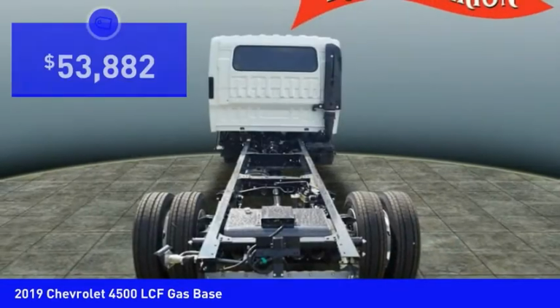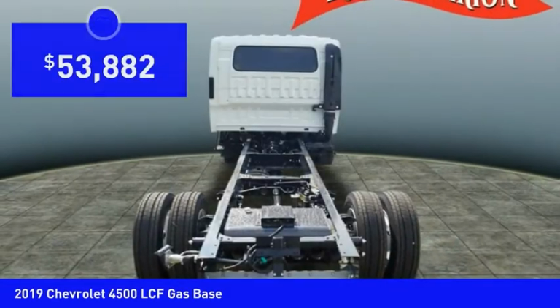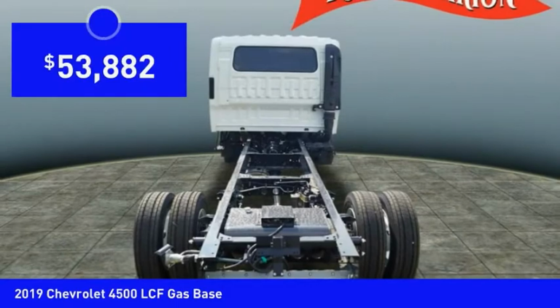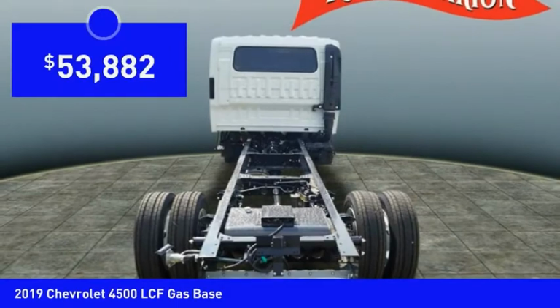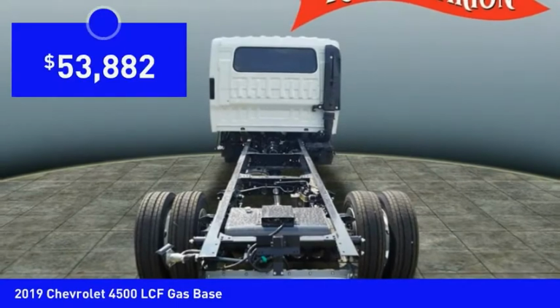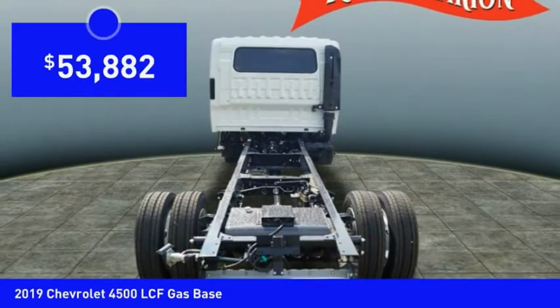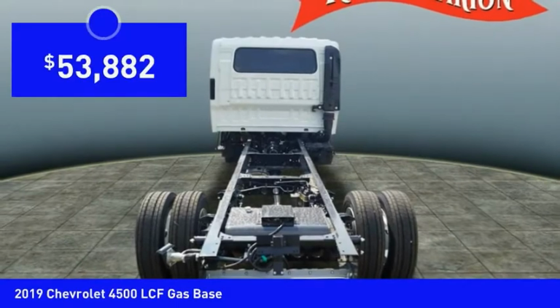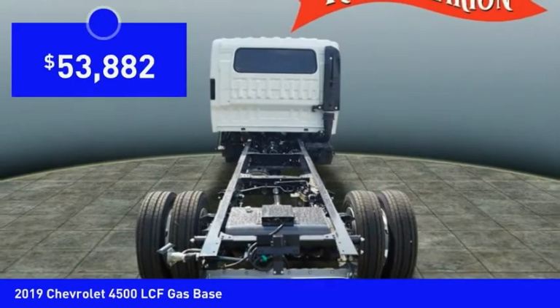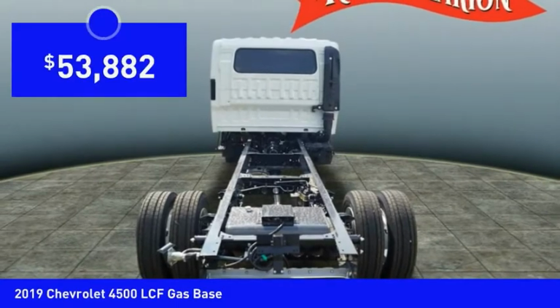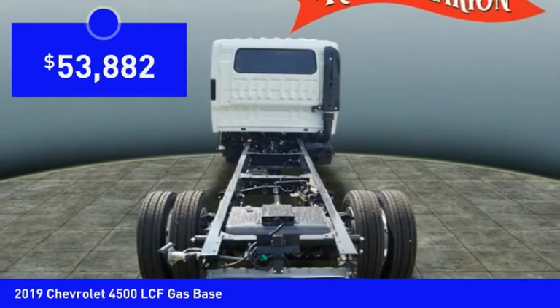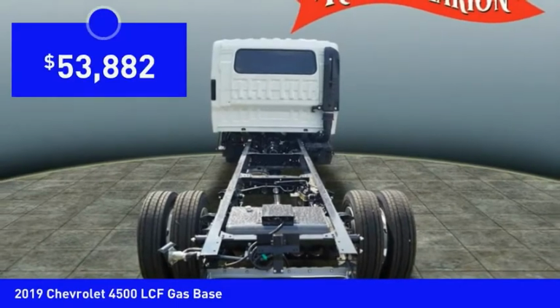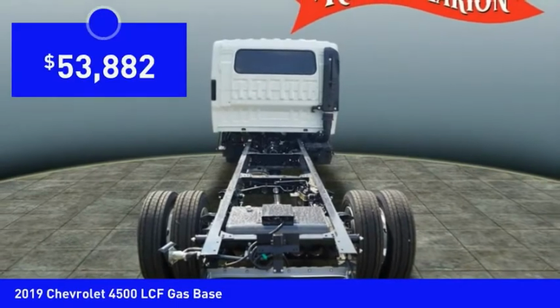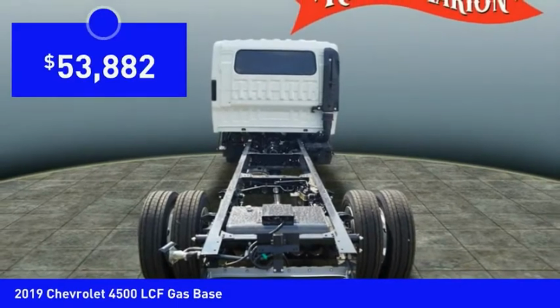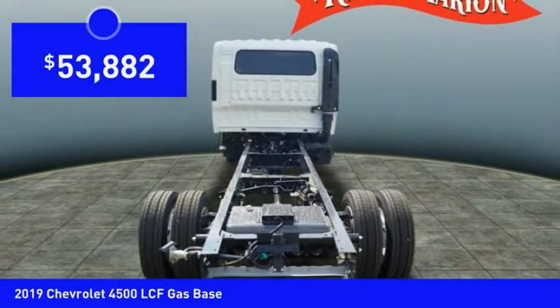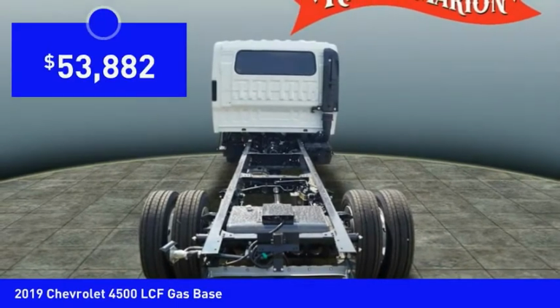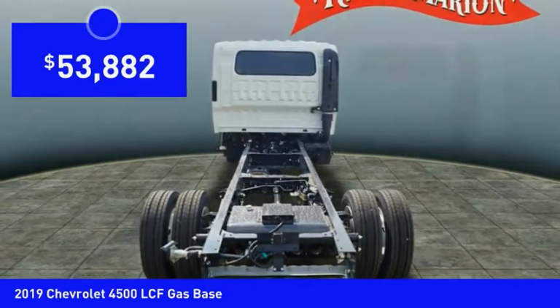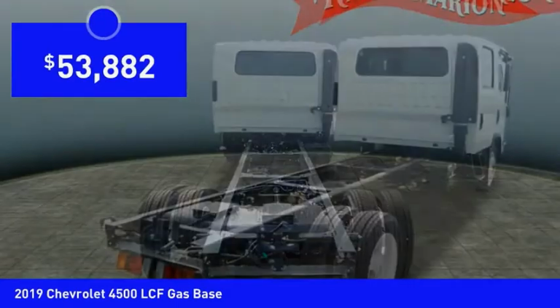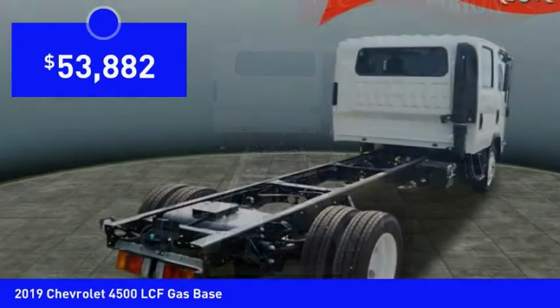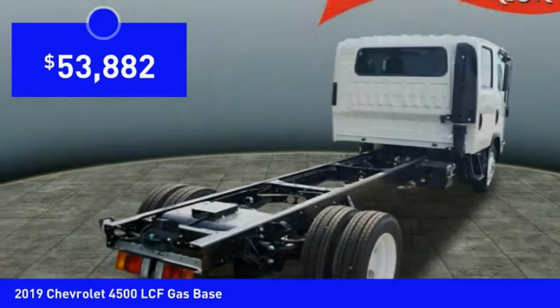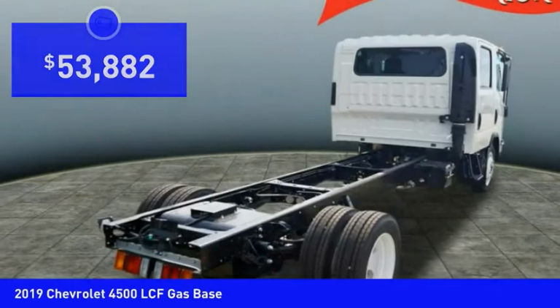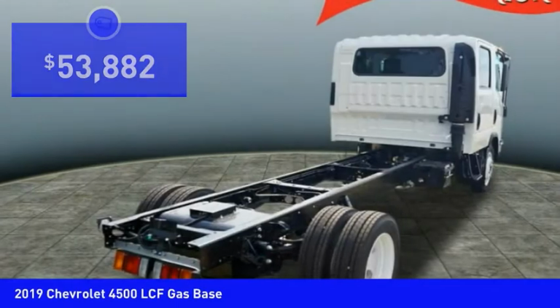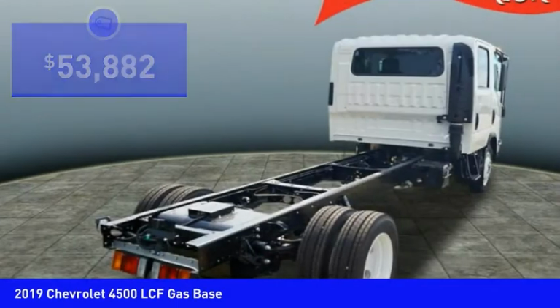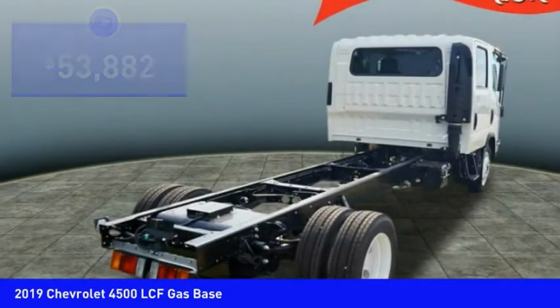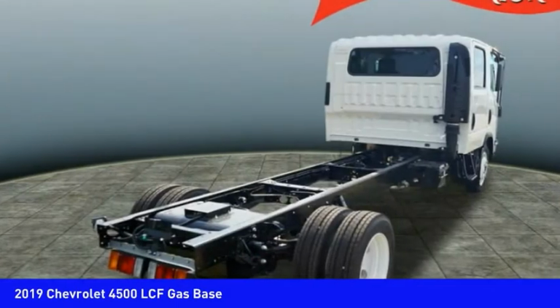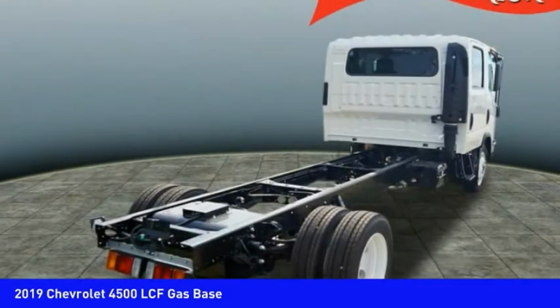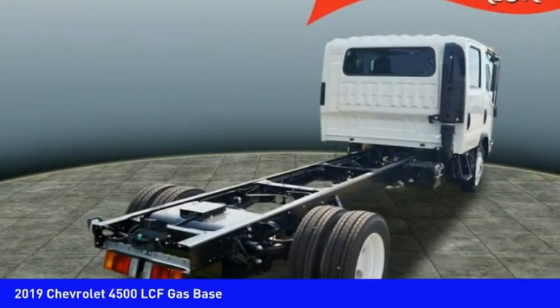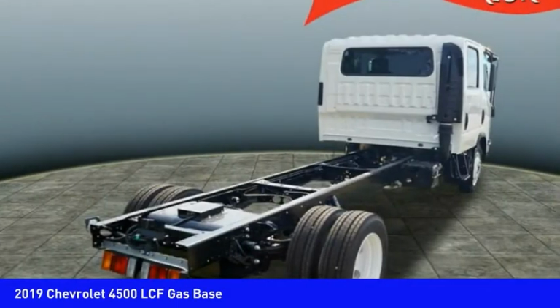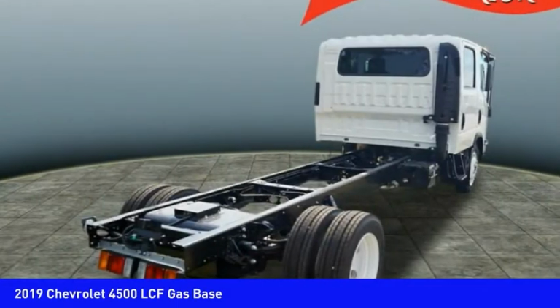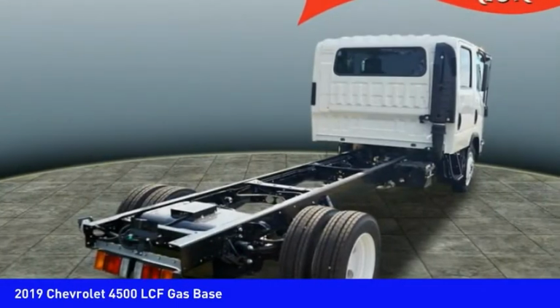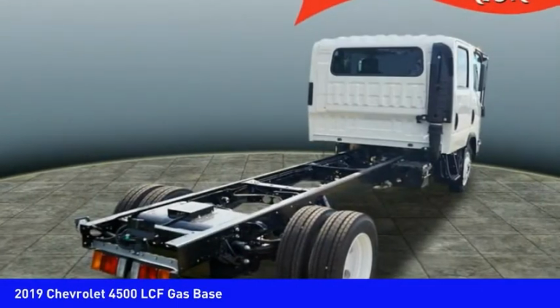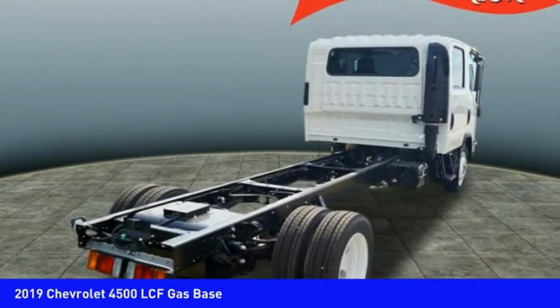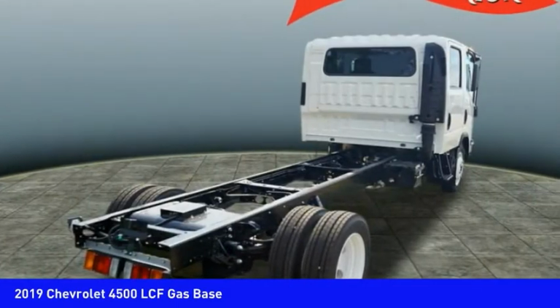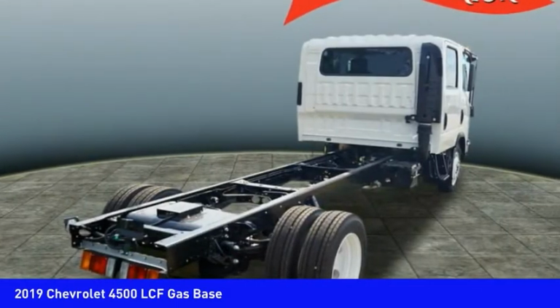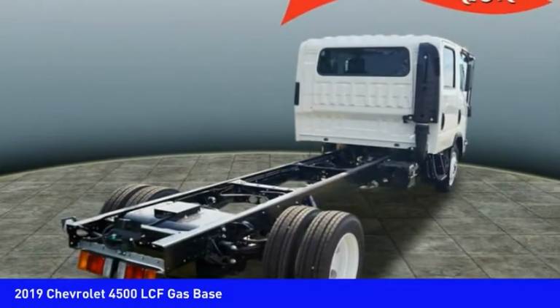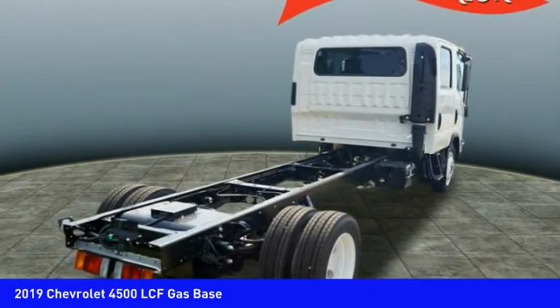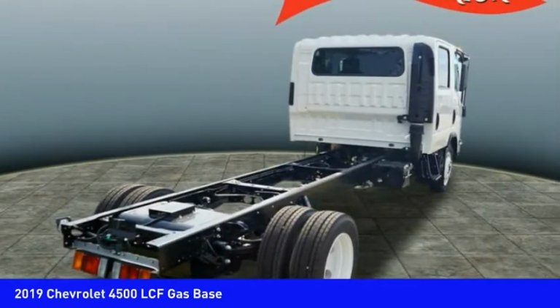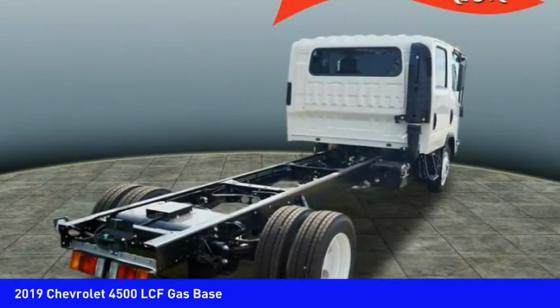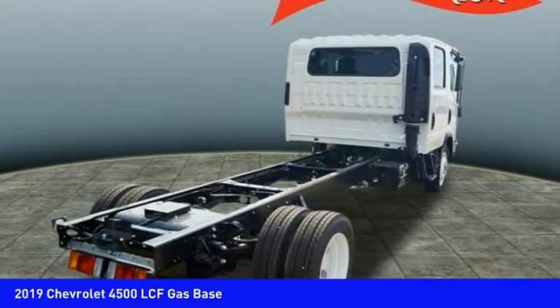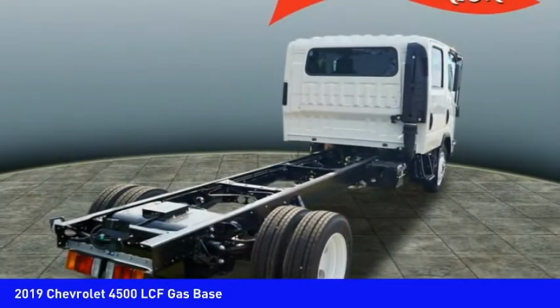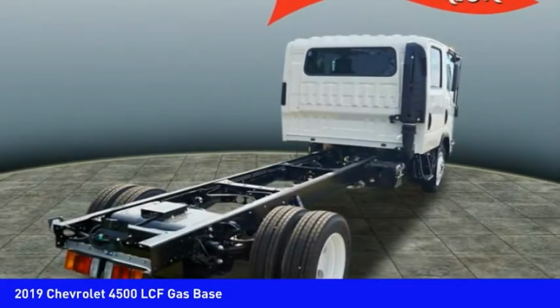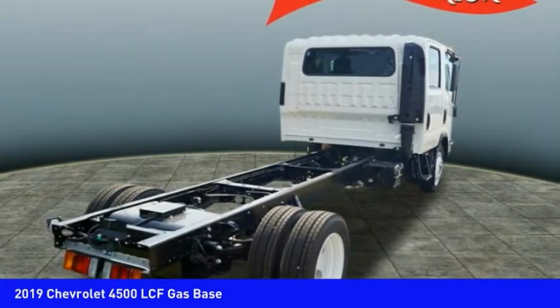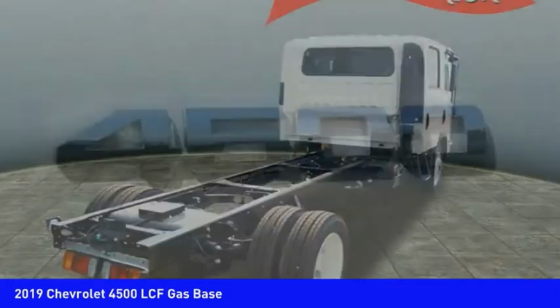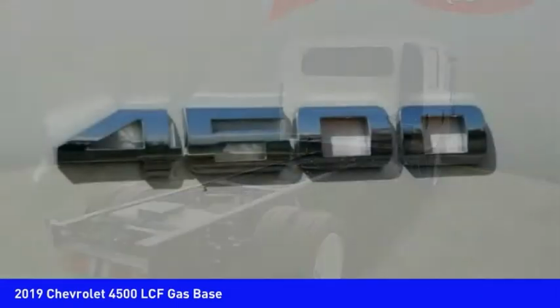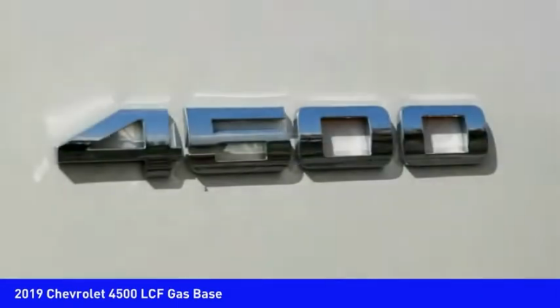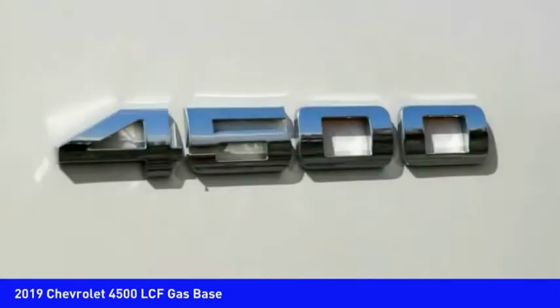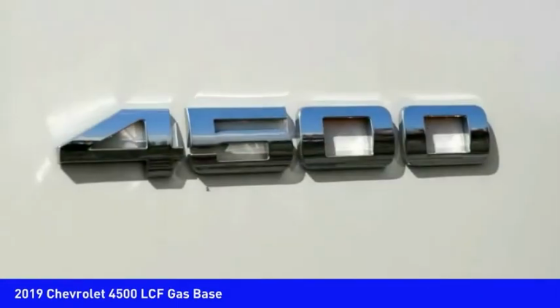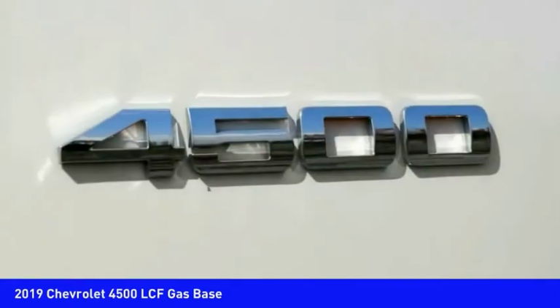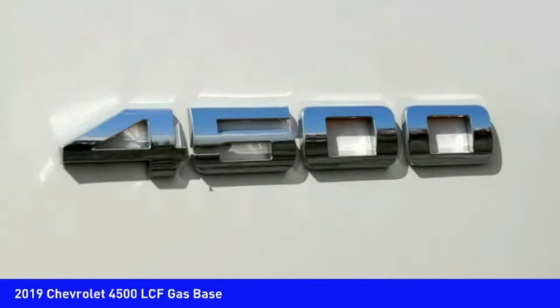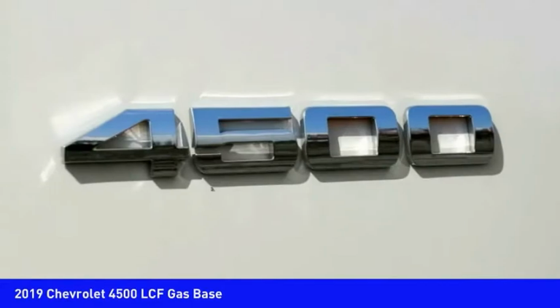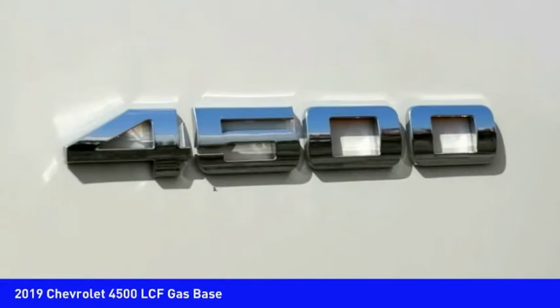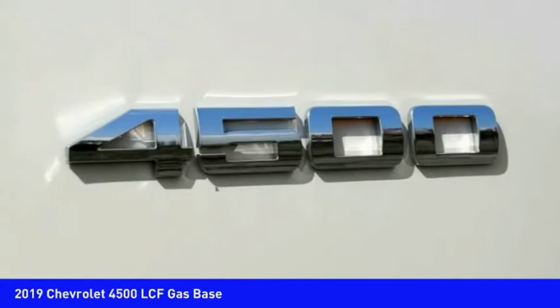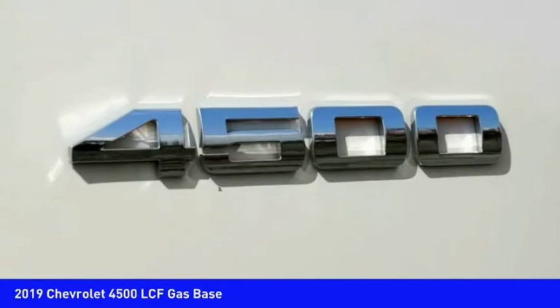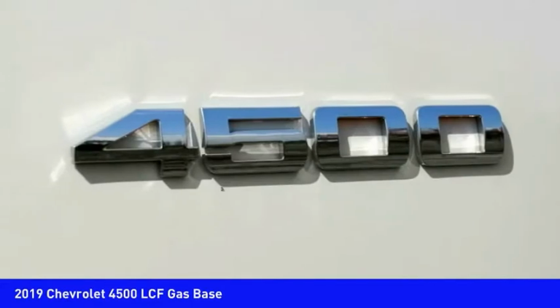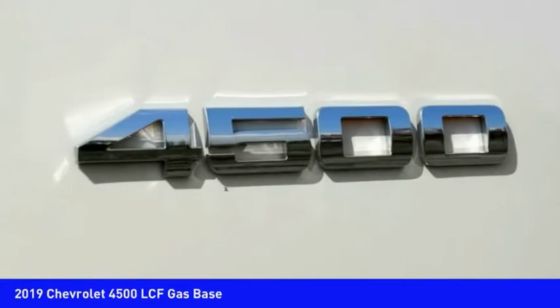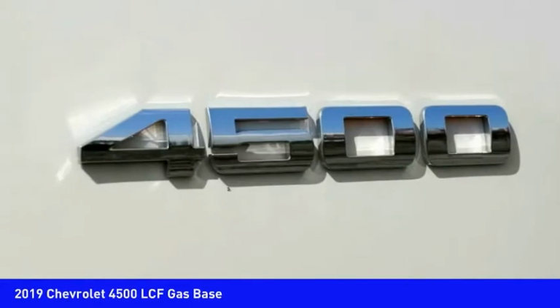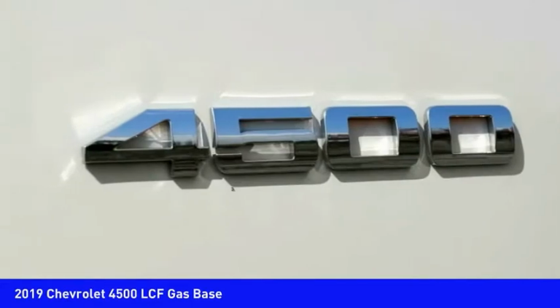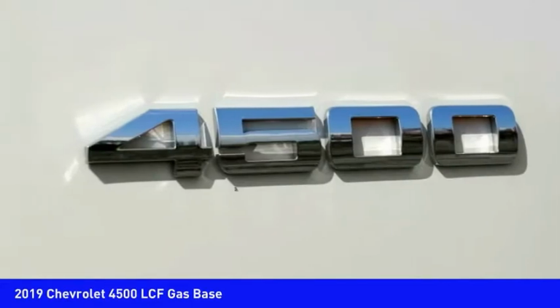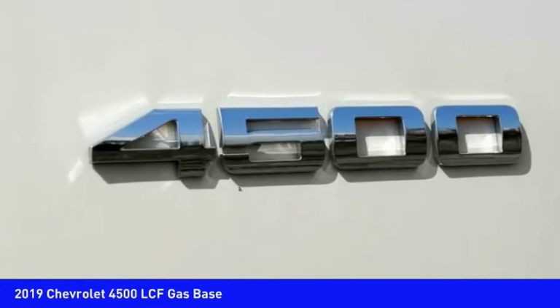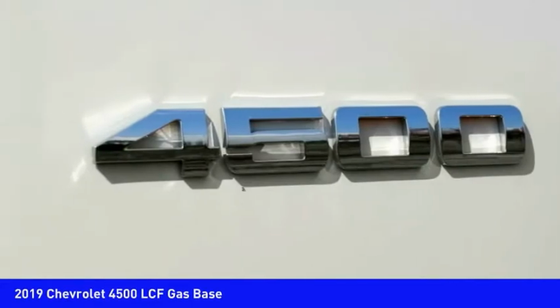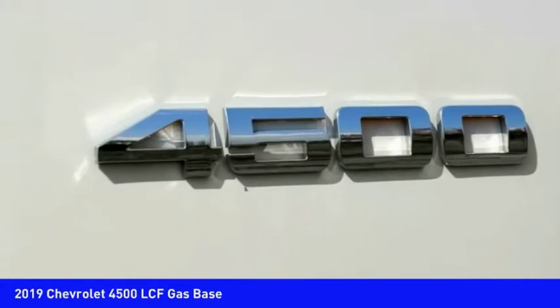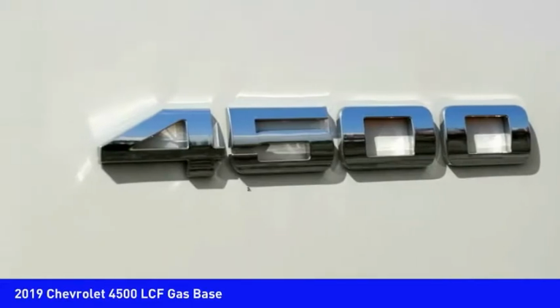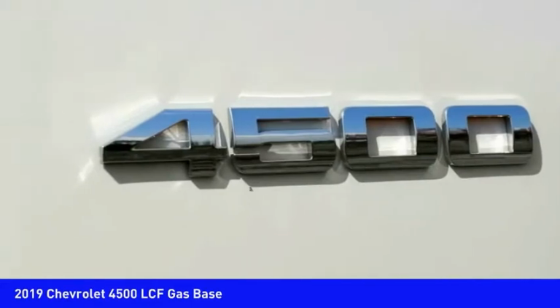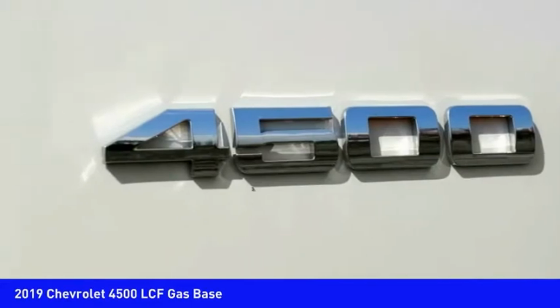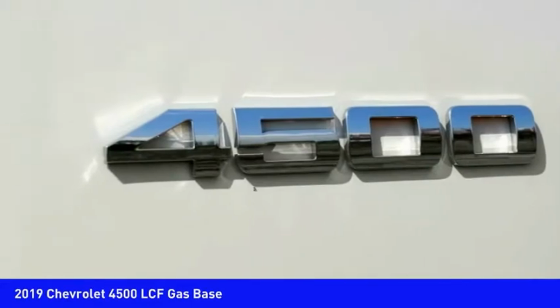And it is priced below $55,000. Is love at first sight really possible? Let us know when you stop in.